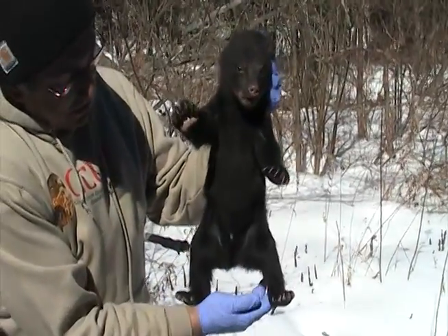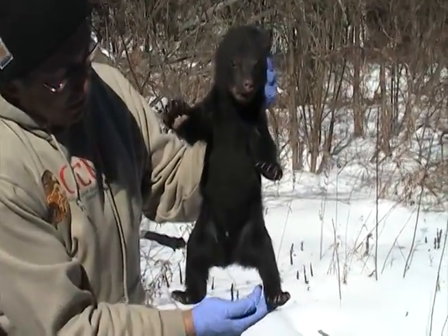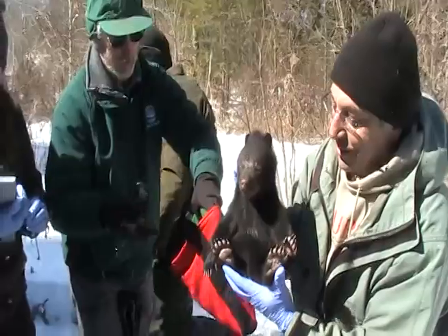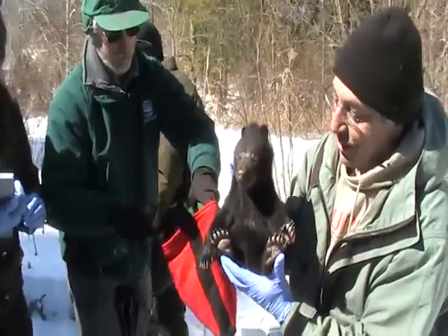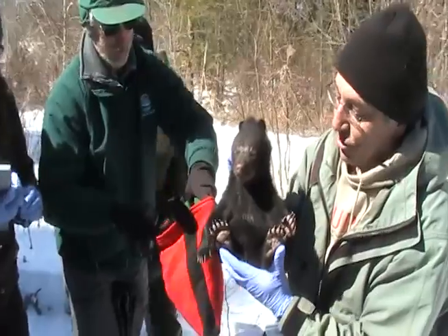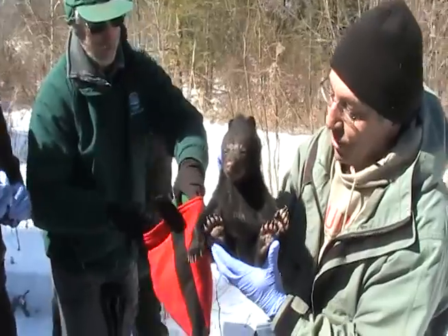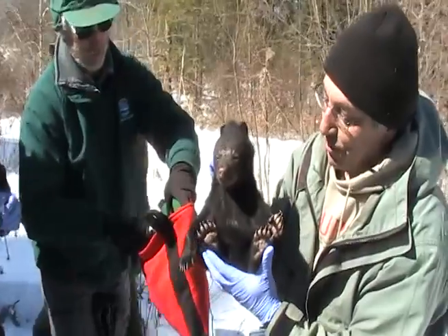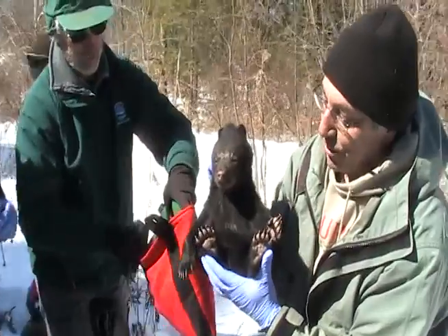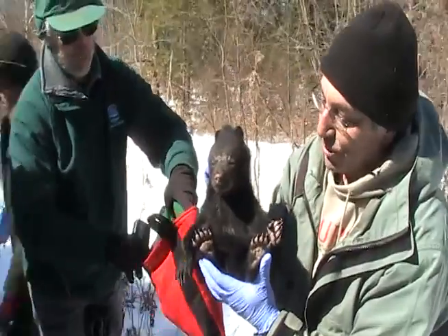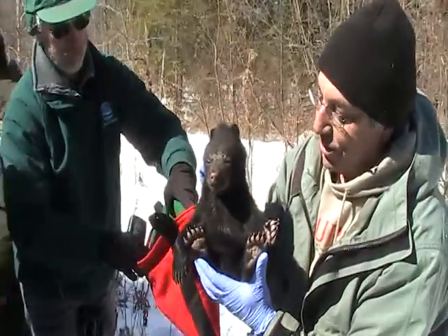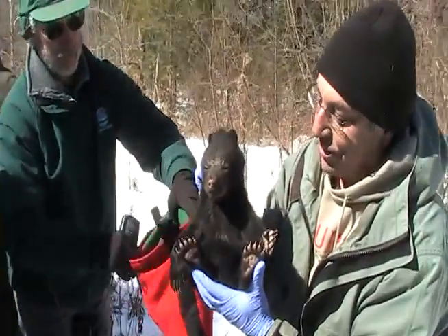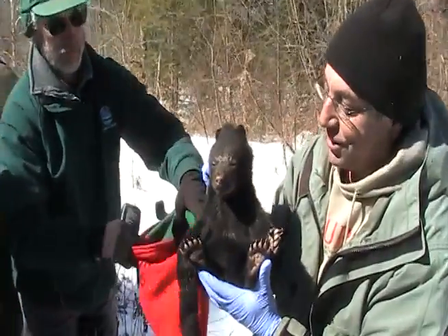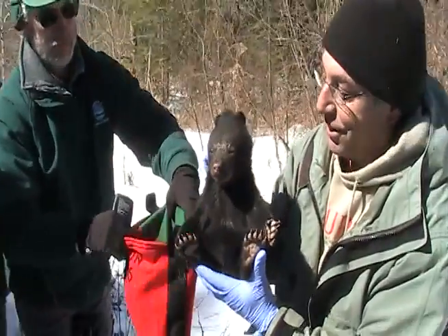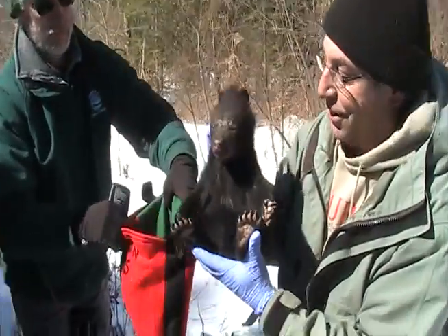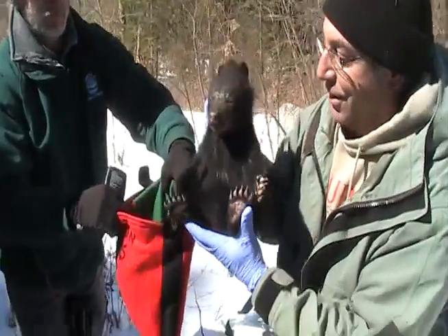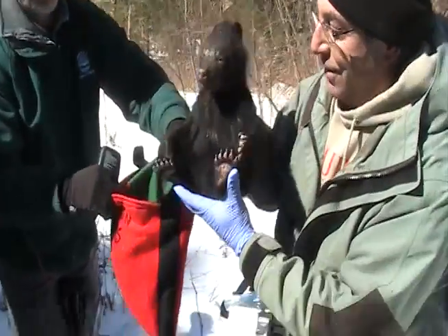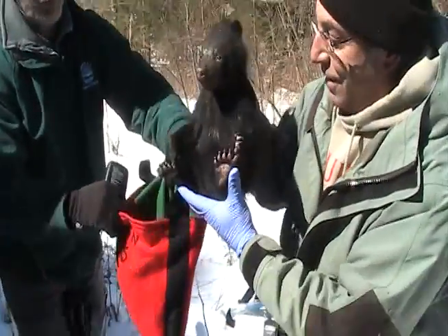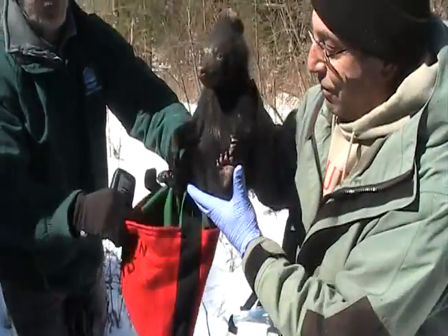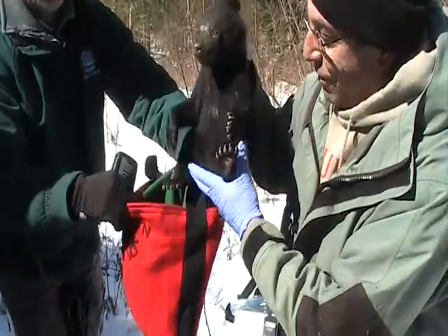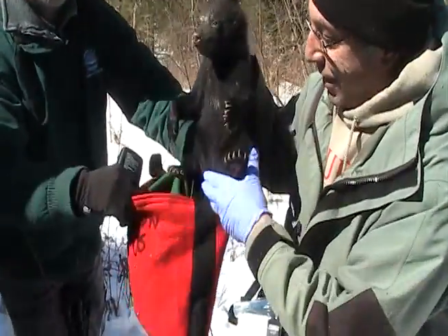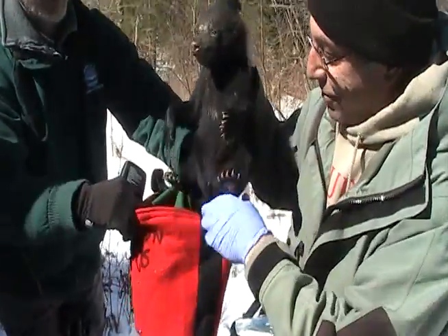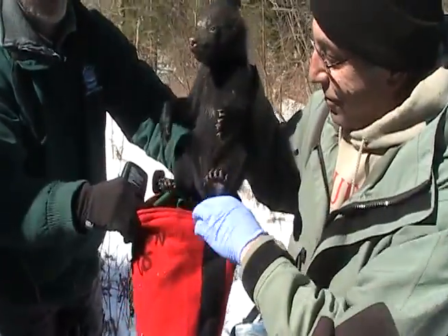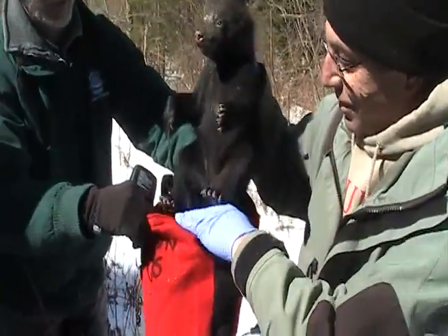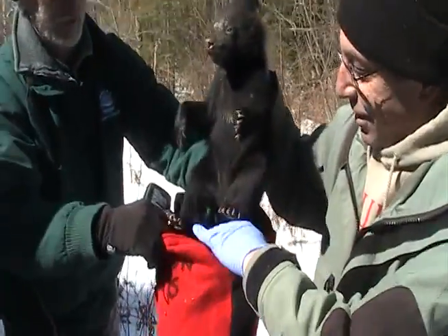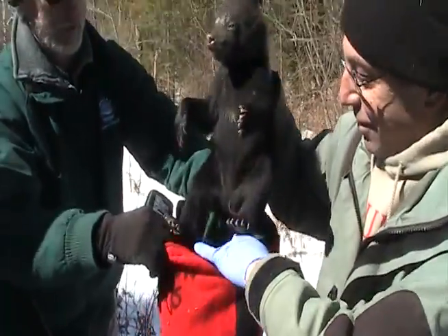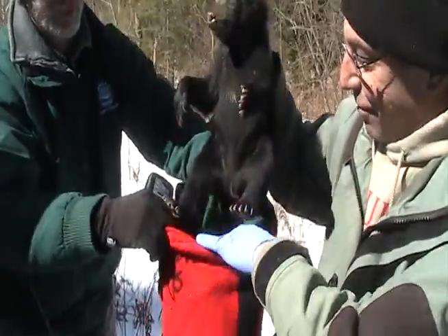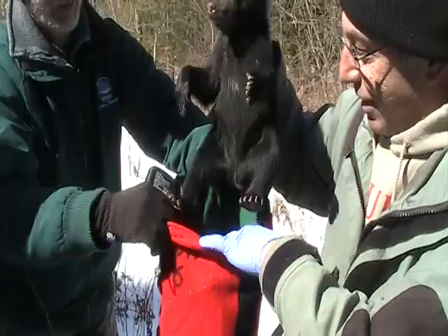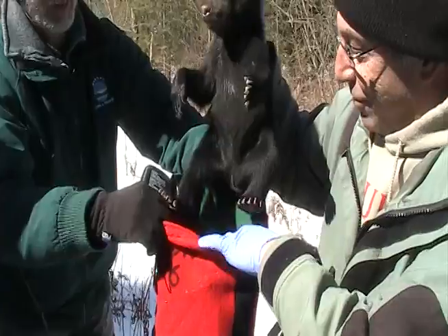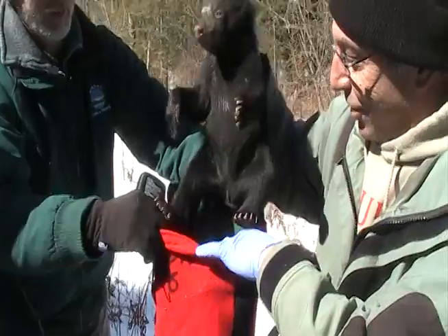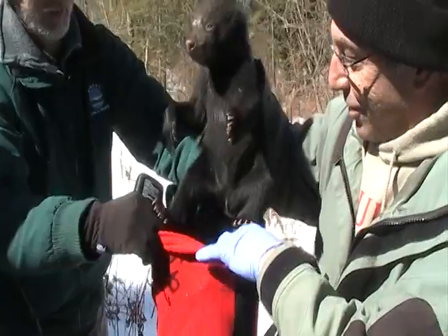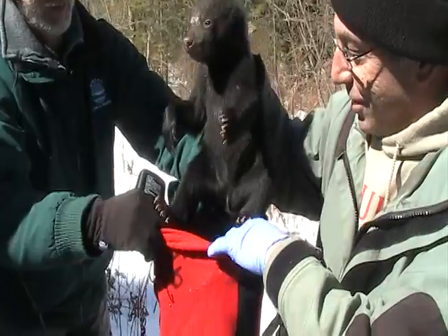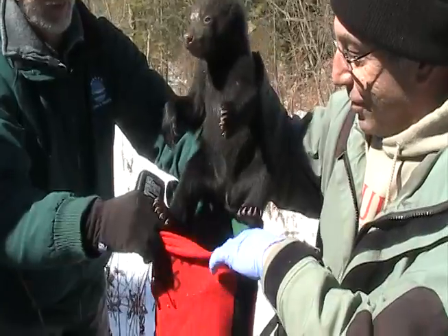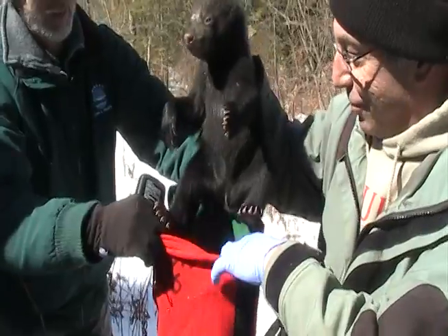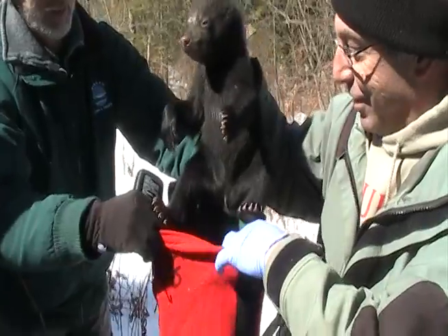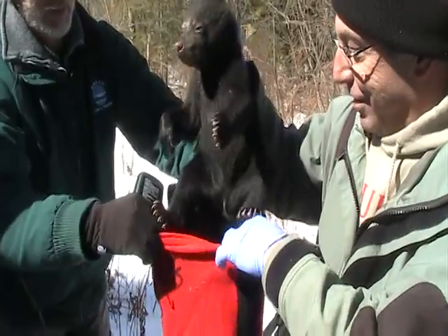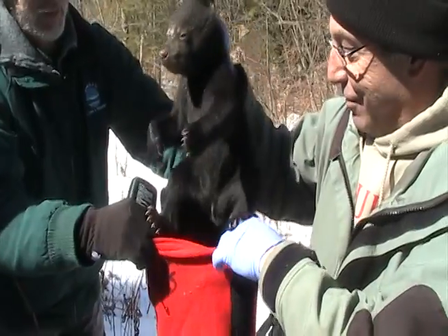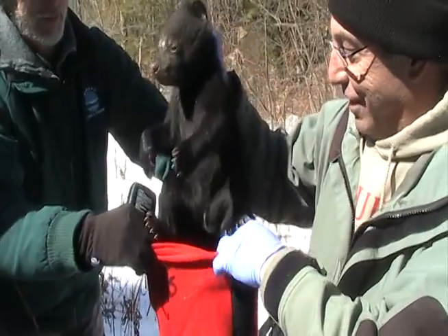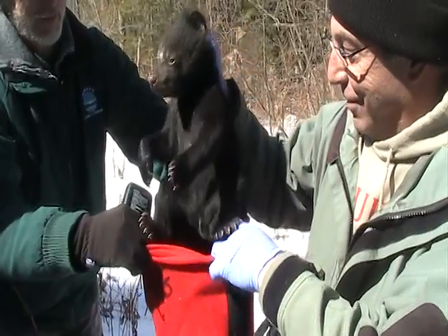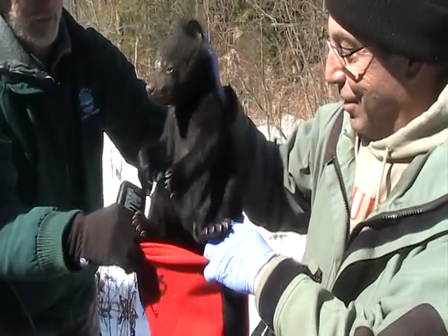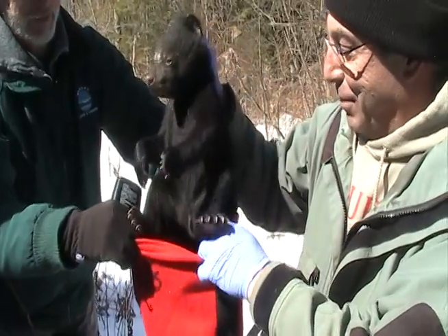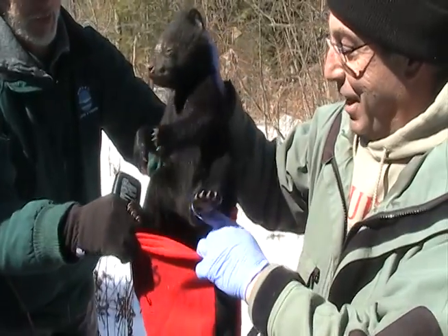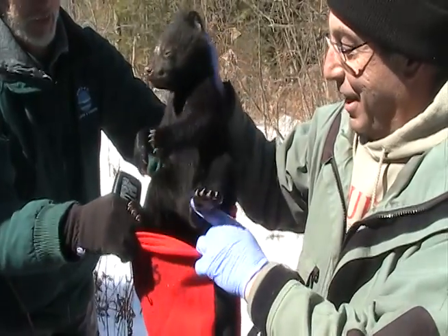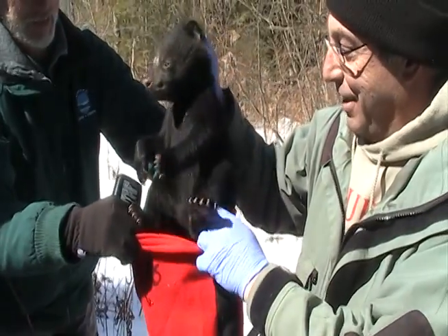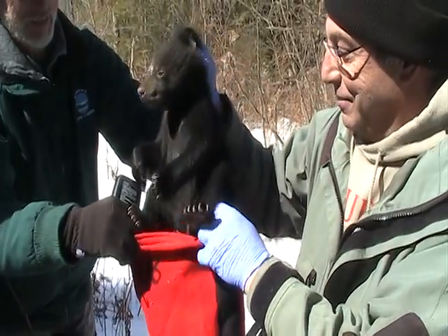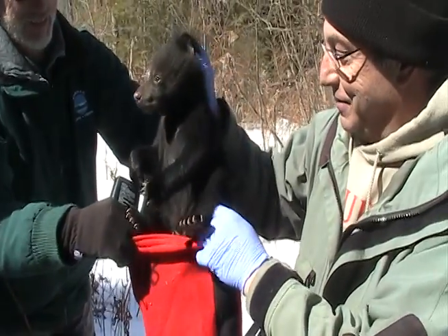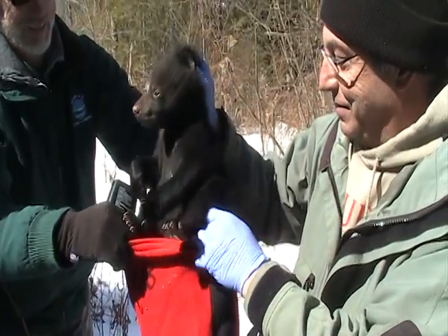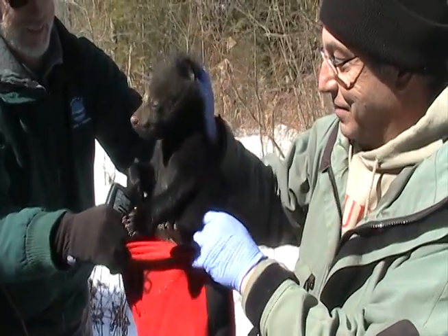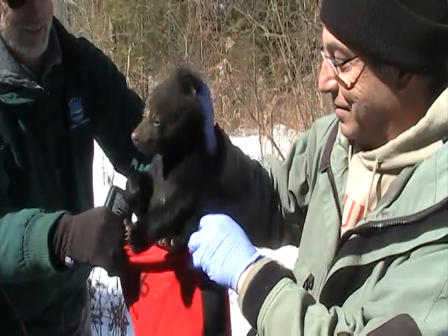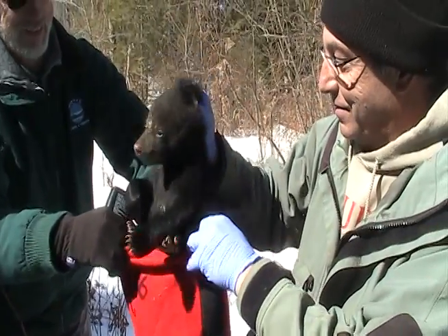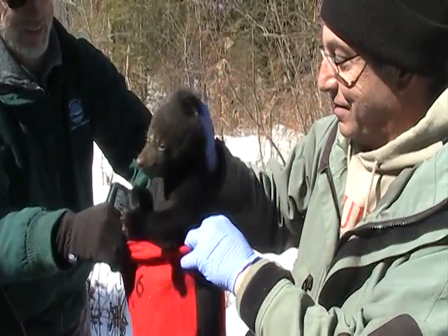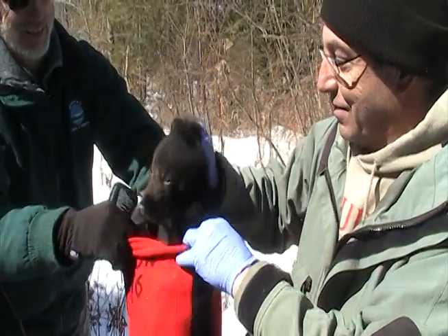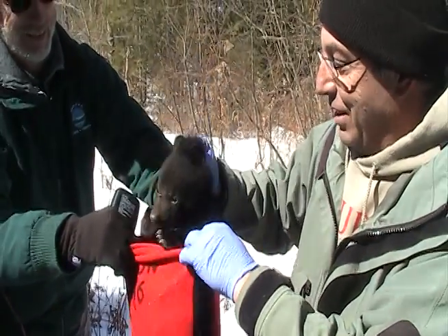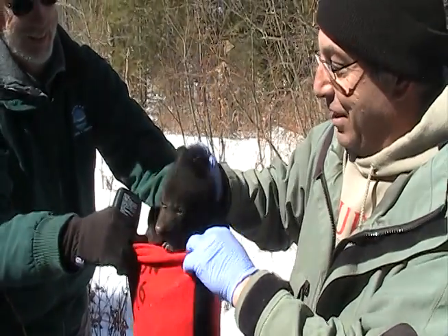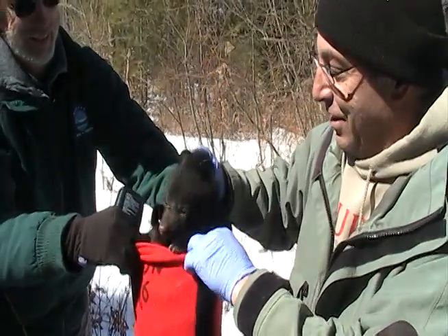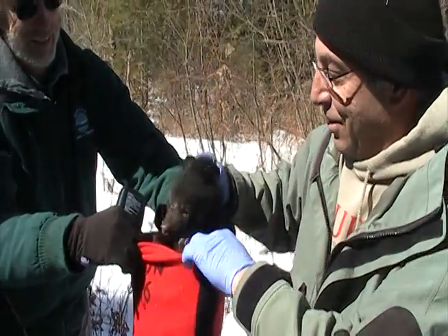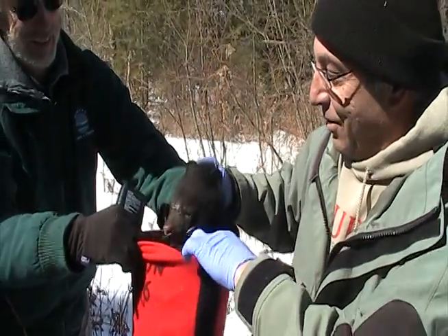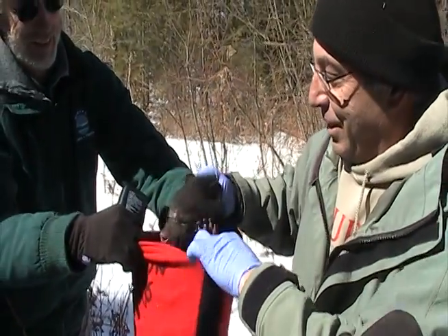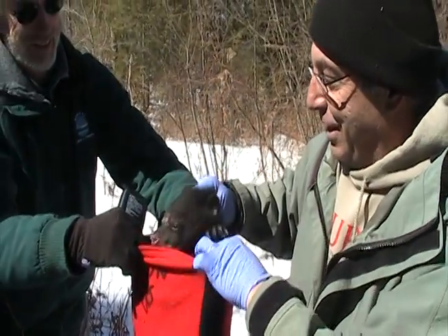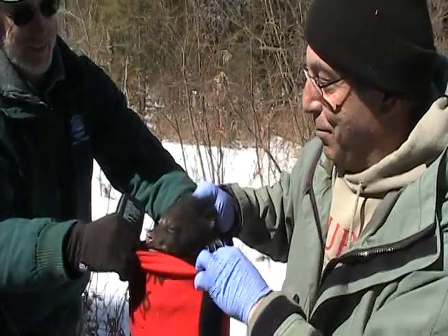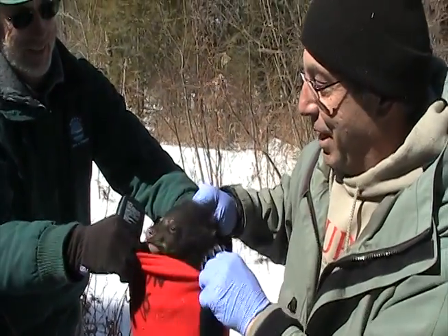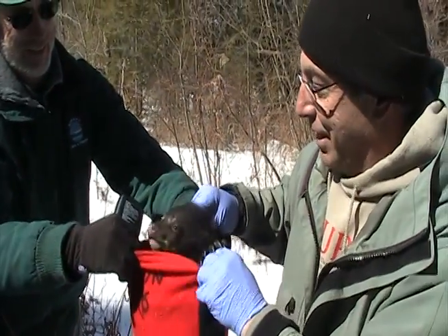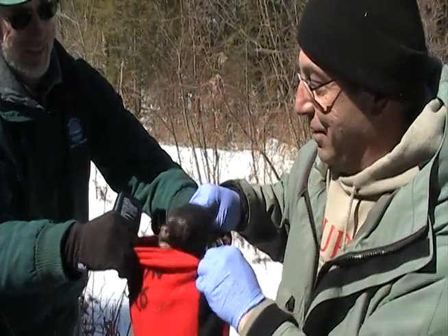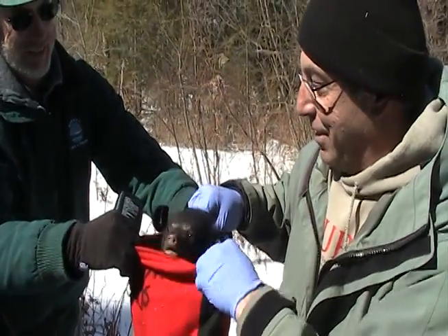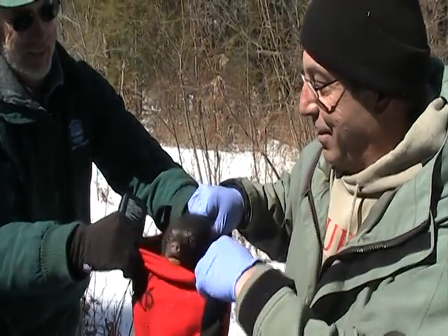Look how sharp those claws are. Oh my gosh — five claws on the front and five on the back. Get him back in there.